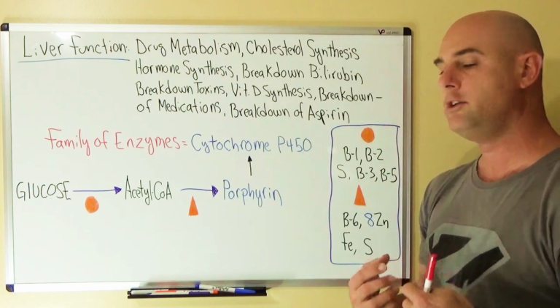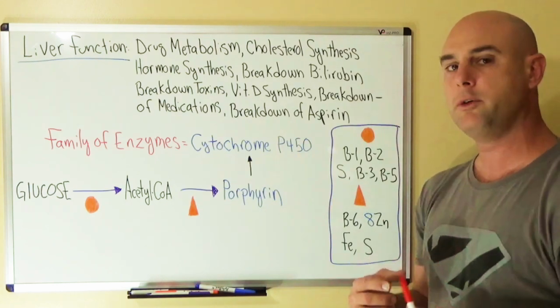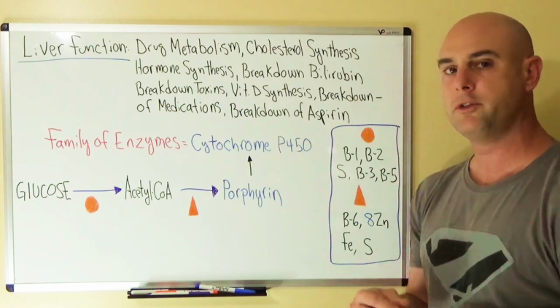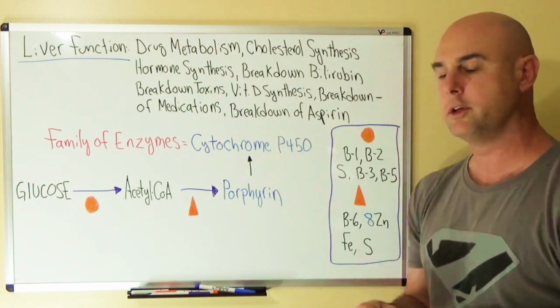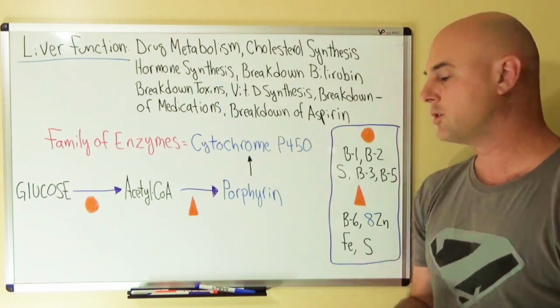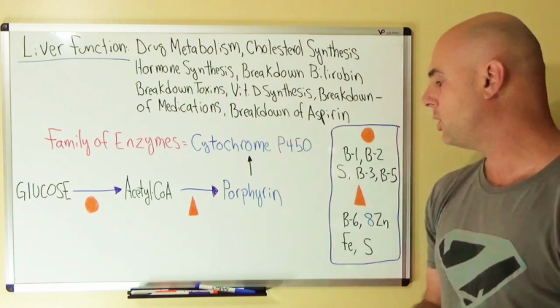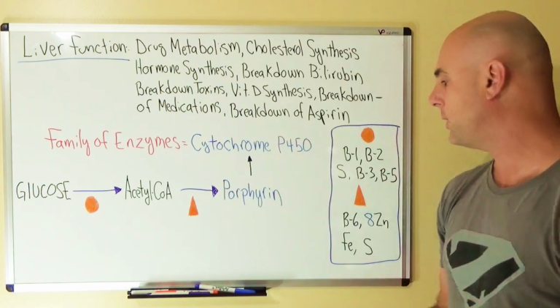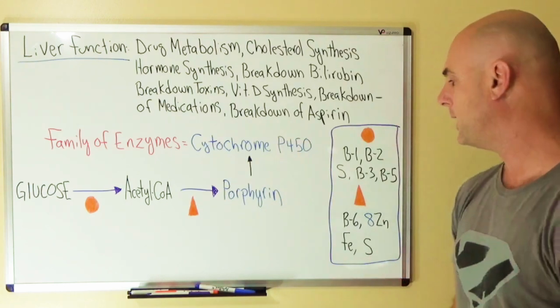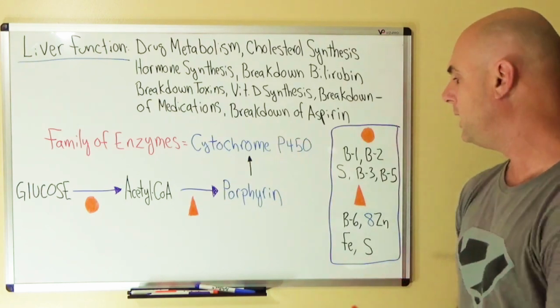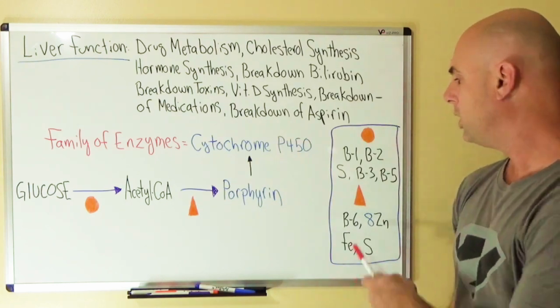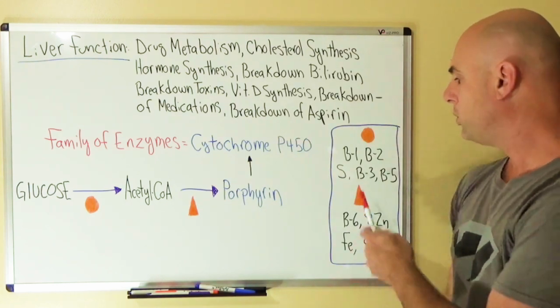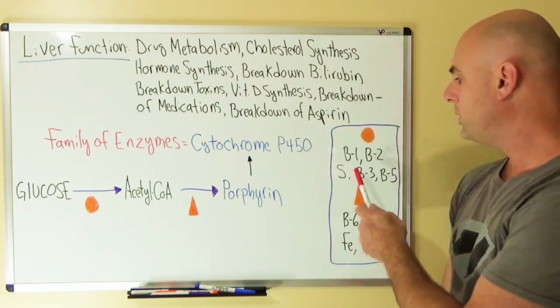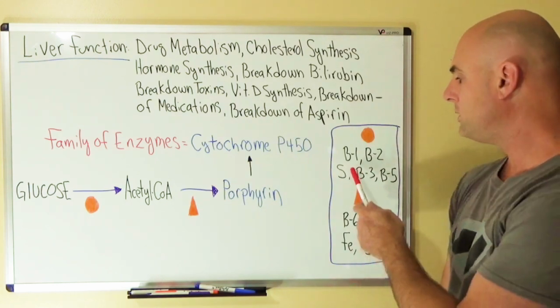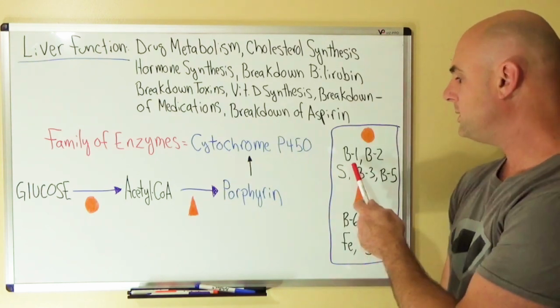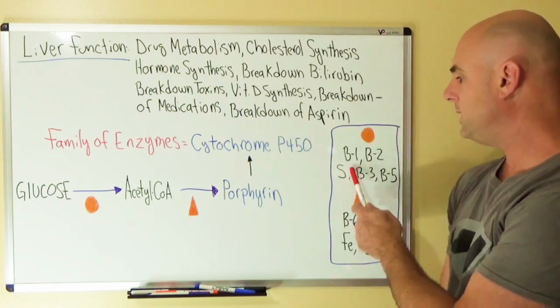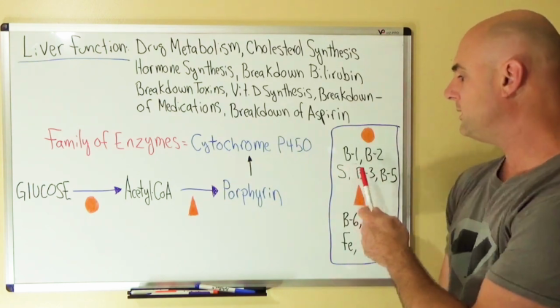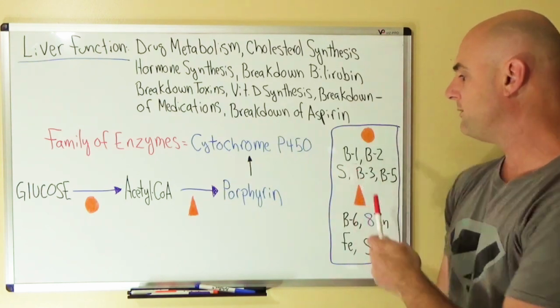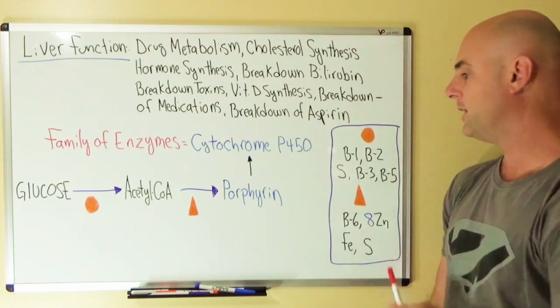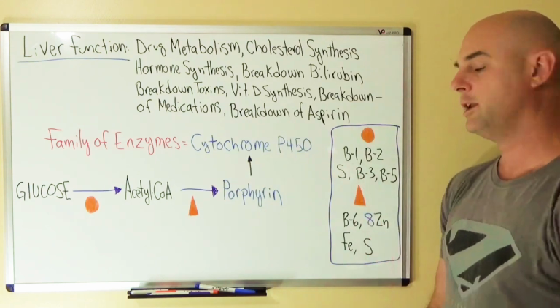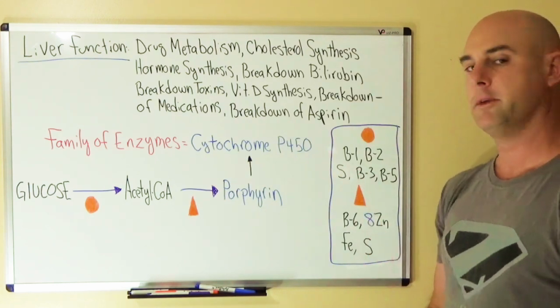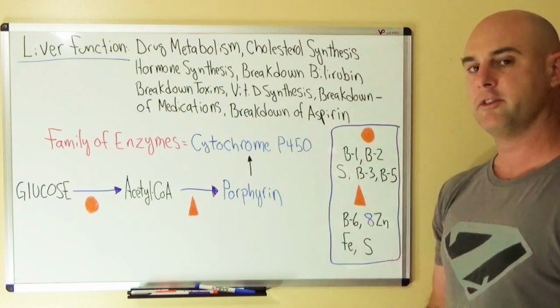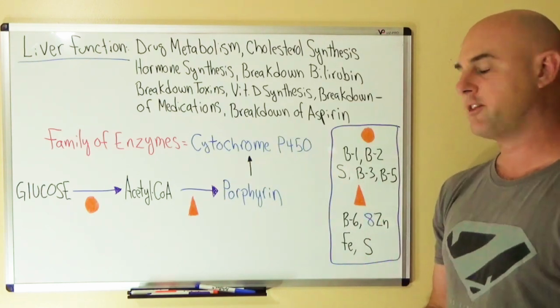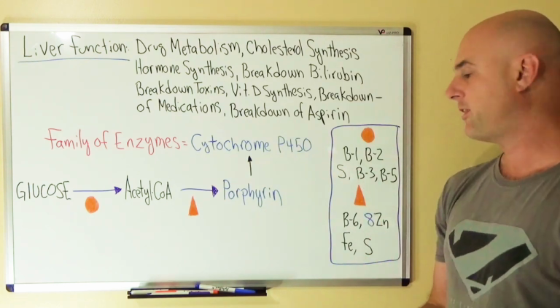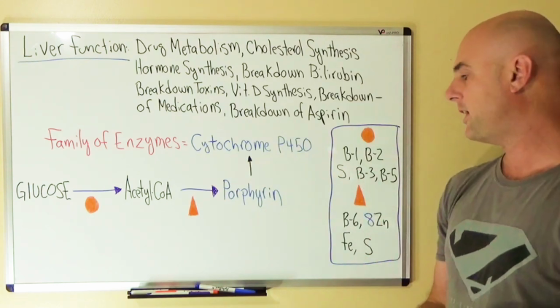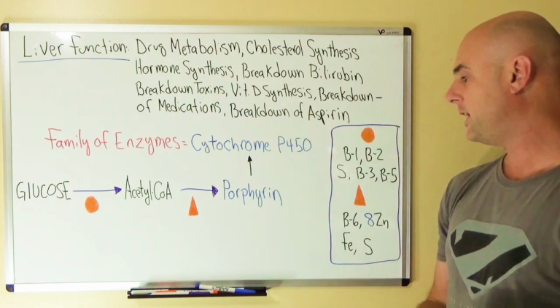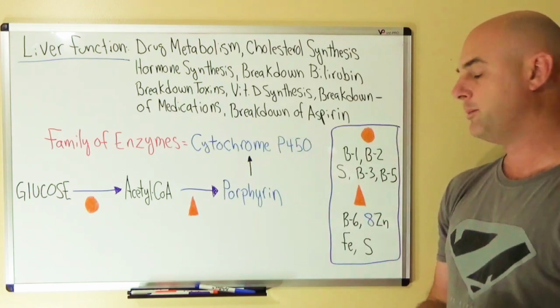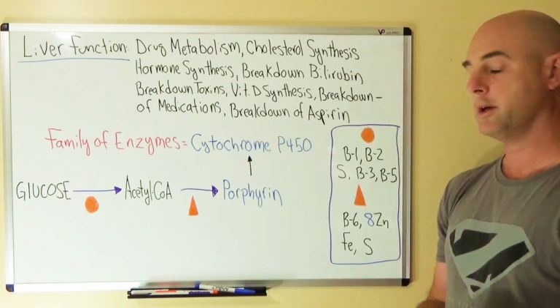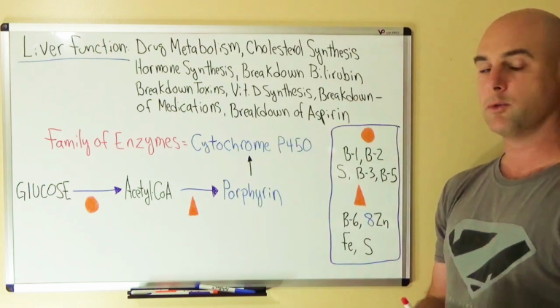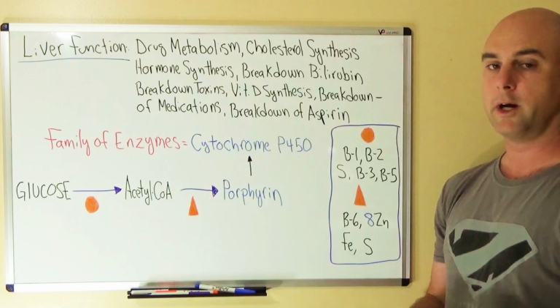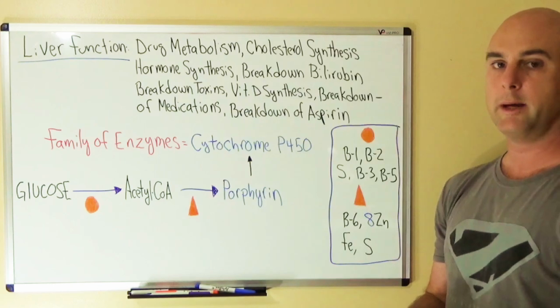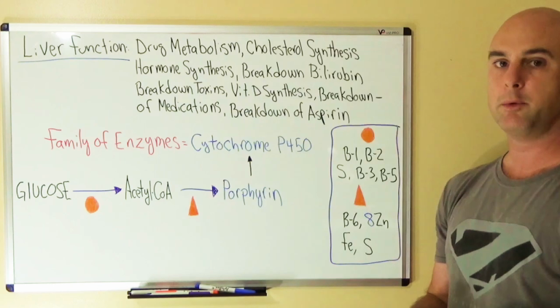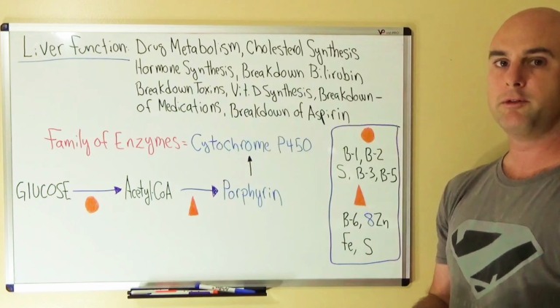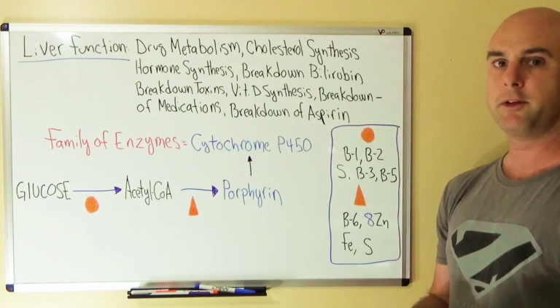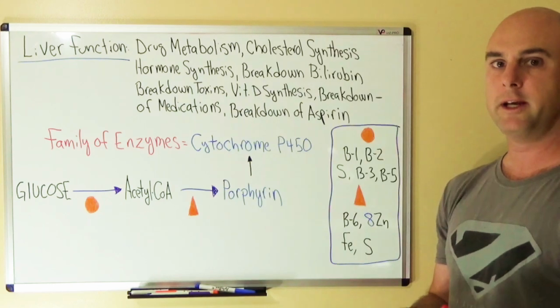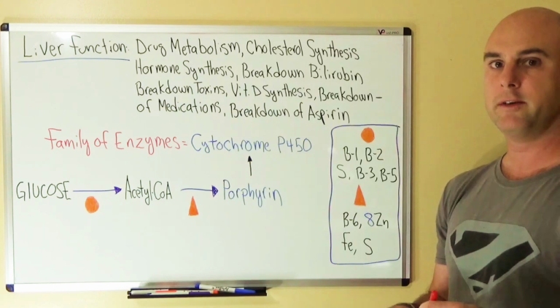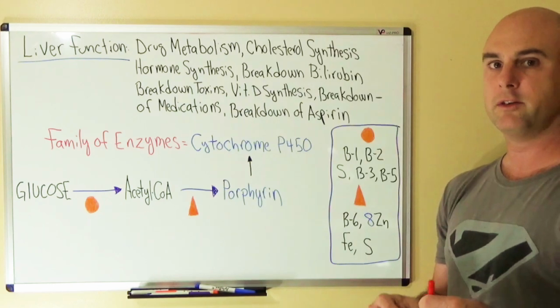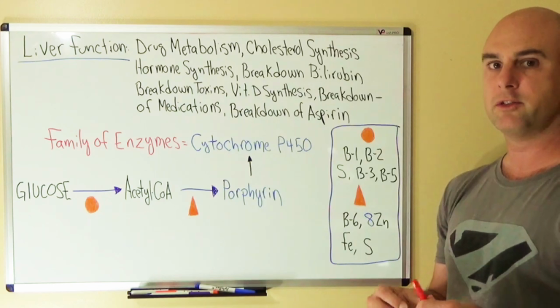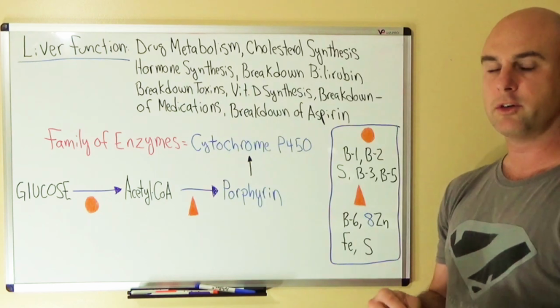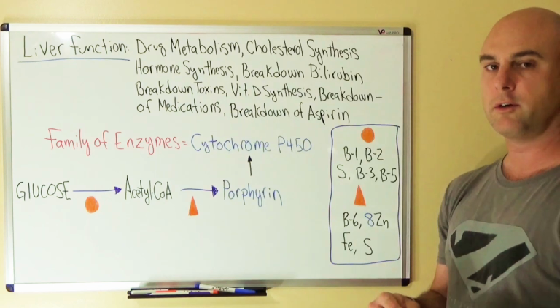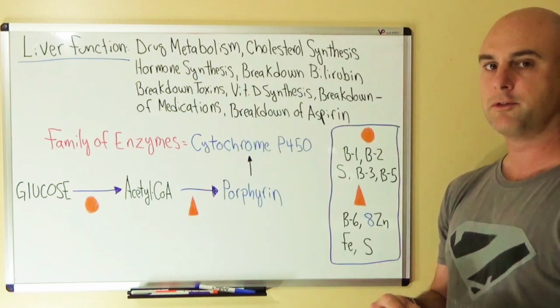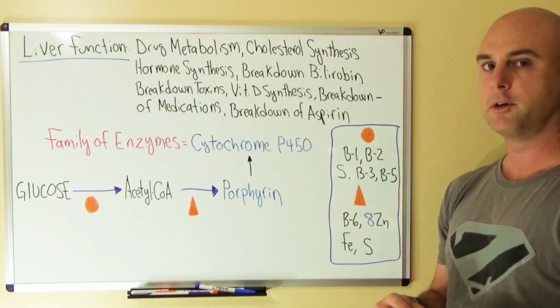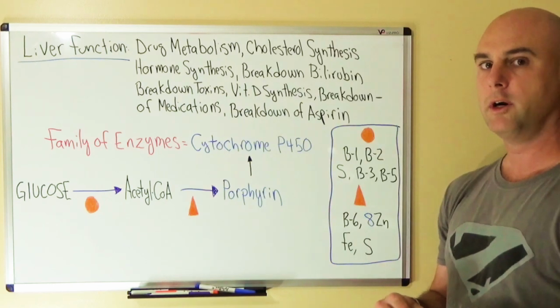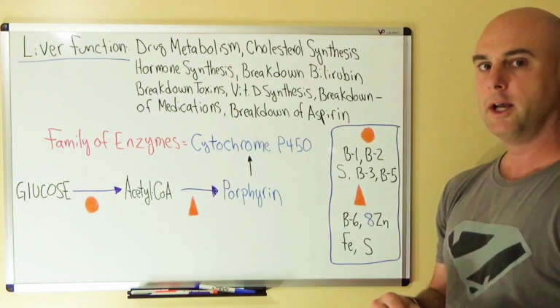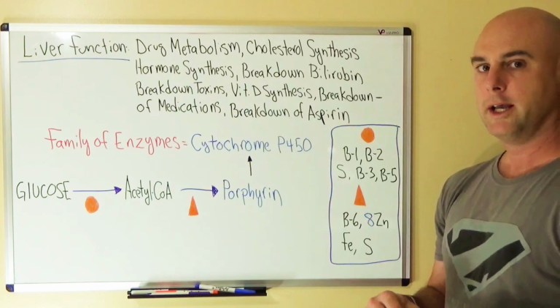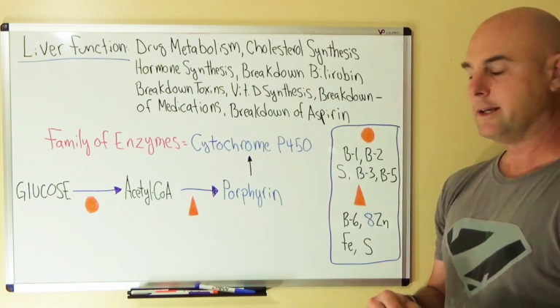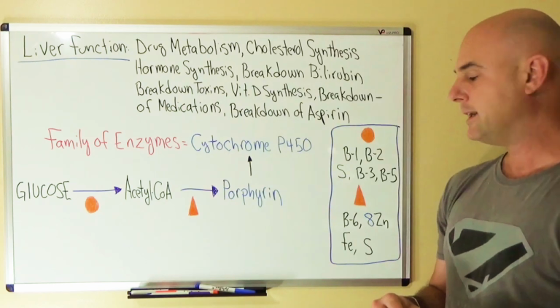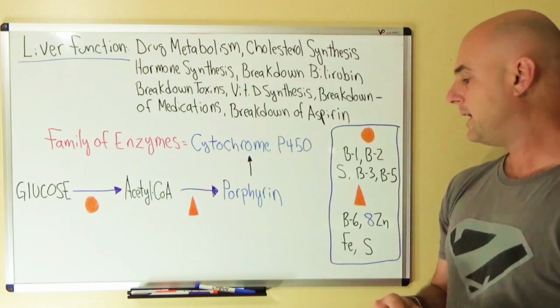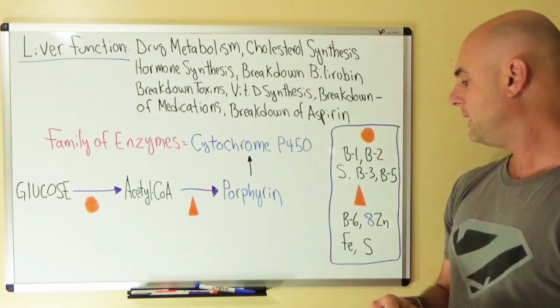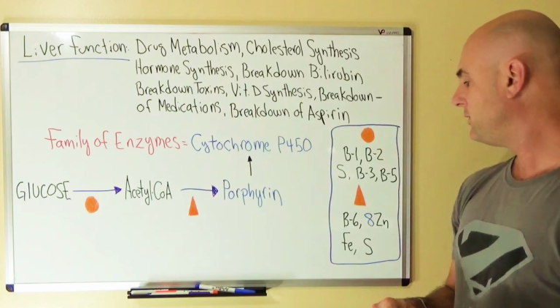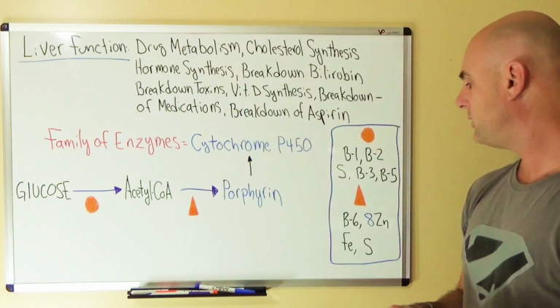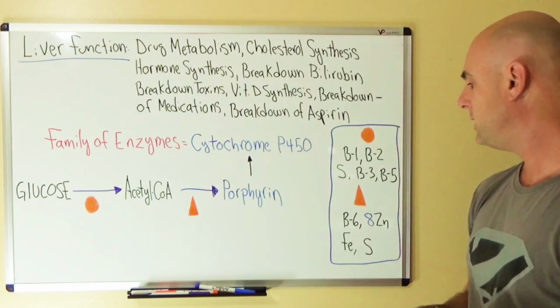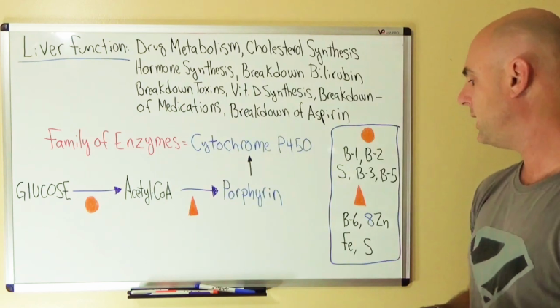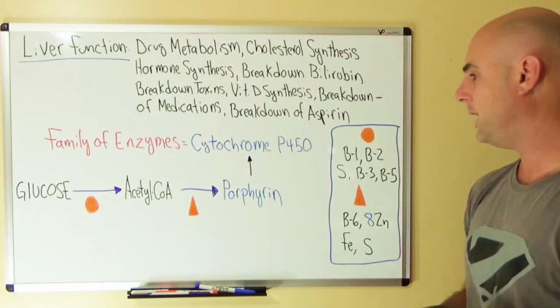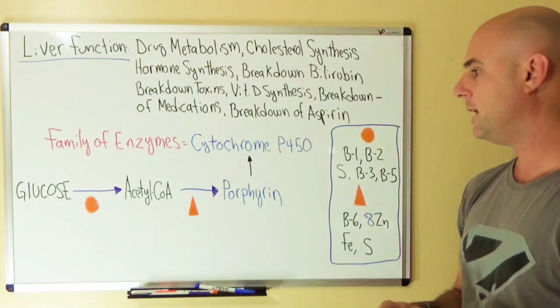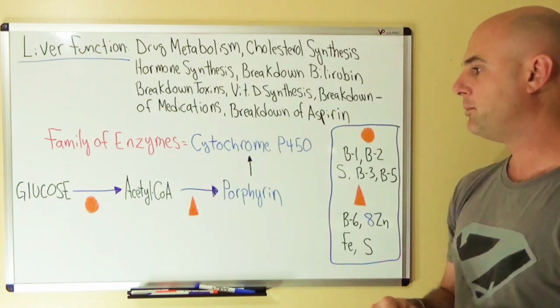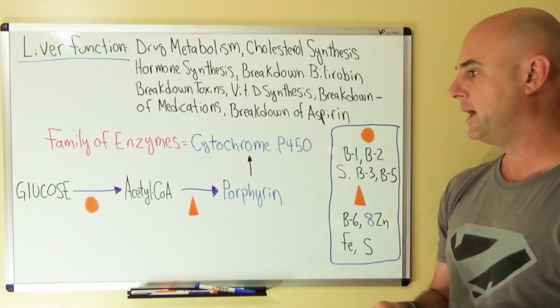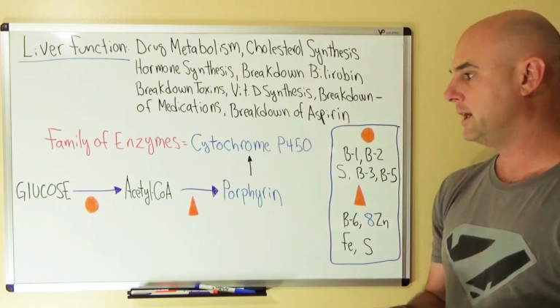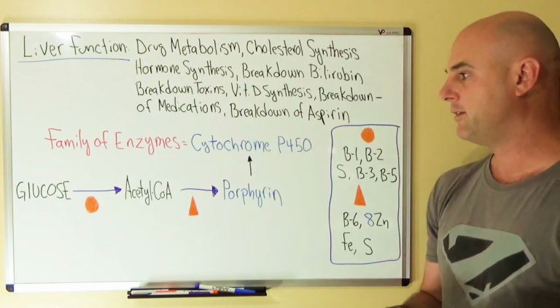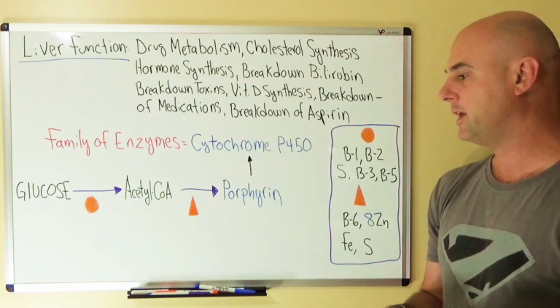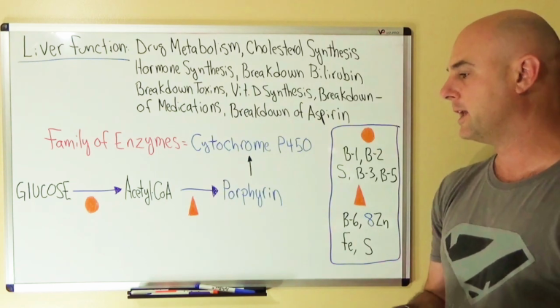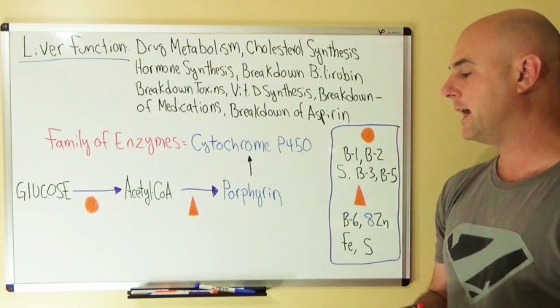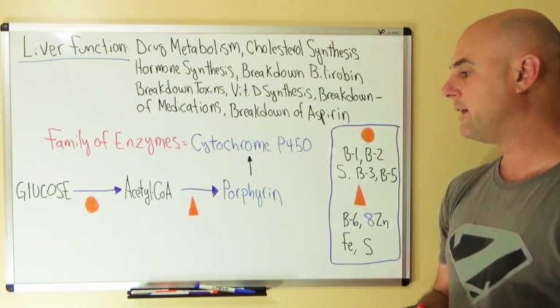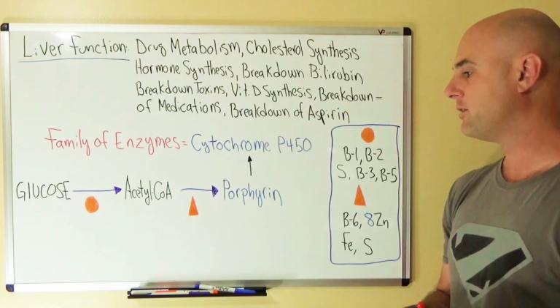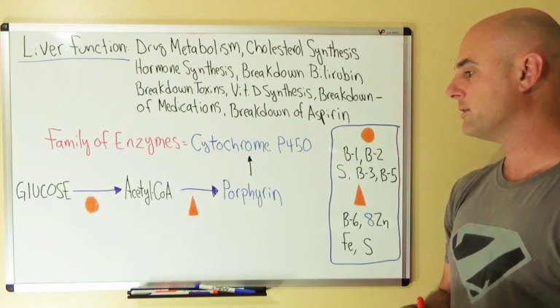To convert glucose, one of our starting materials, into acetyl-CoA, we'll need the vitamins thiamine, riboflavin, sulfur, niacin, and pantothenic acid.